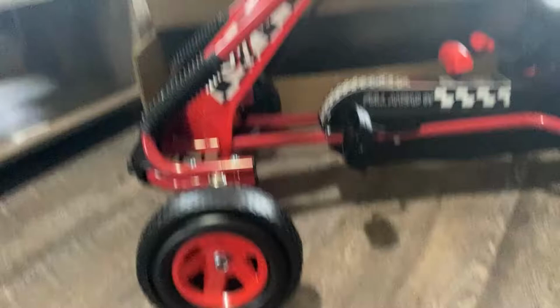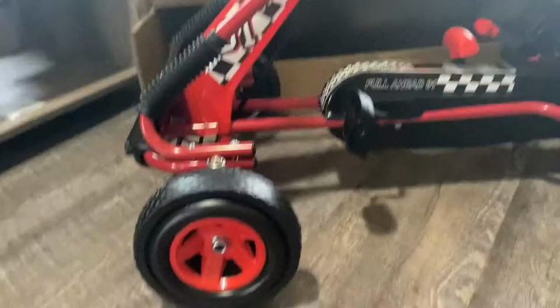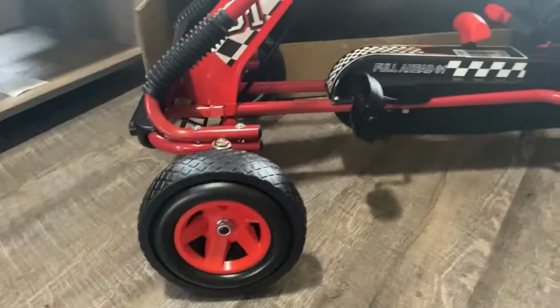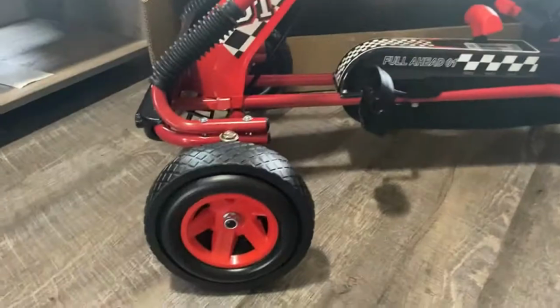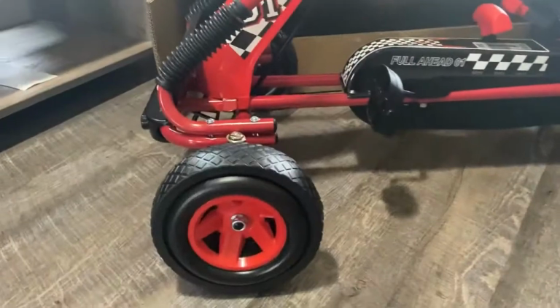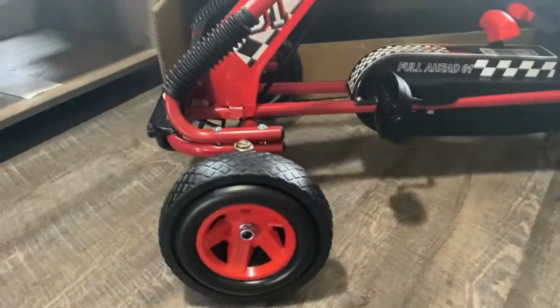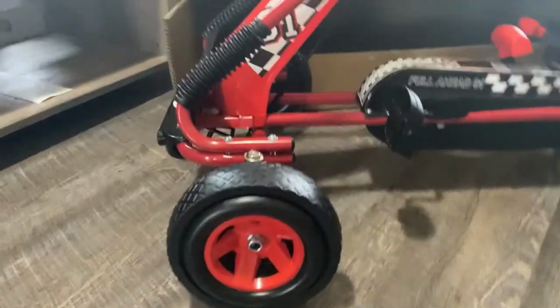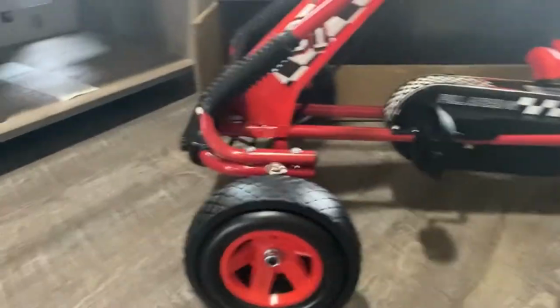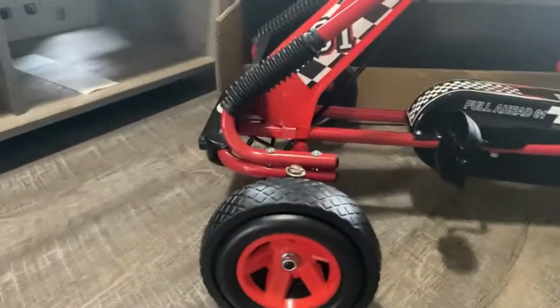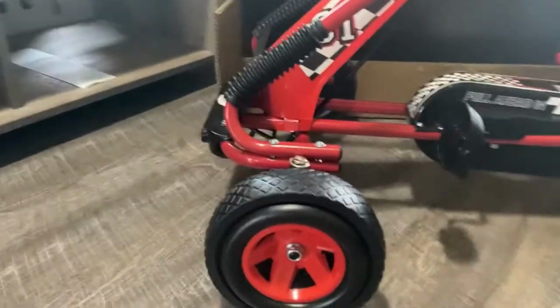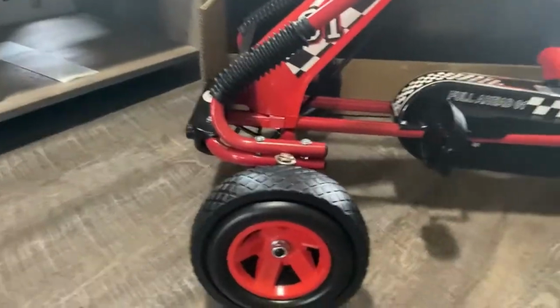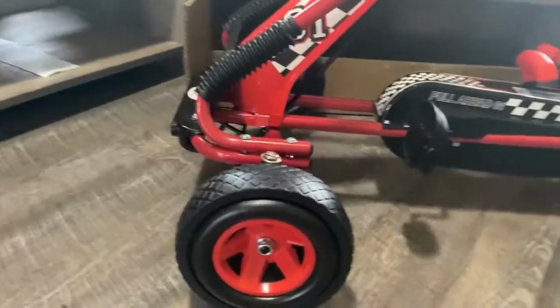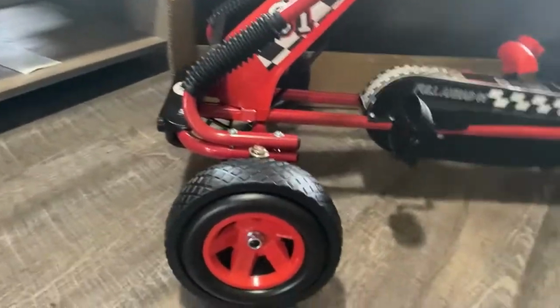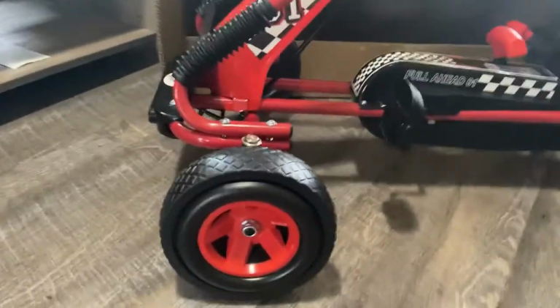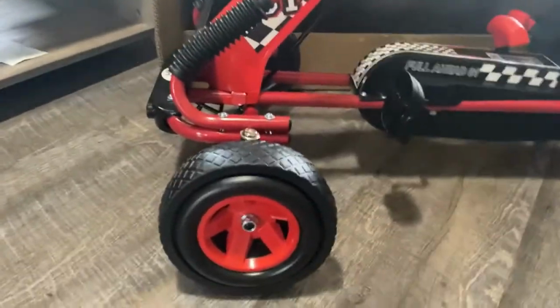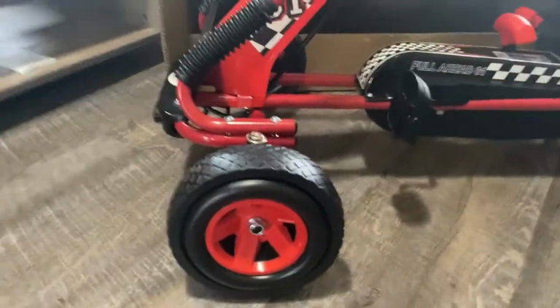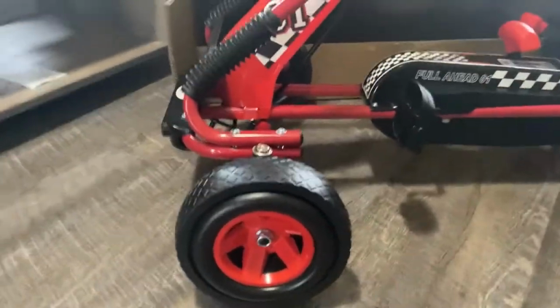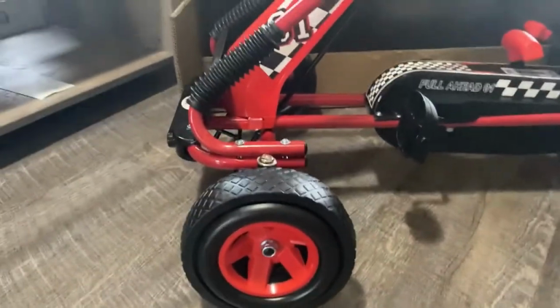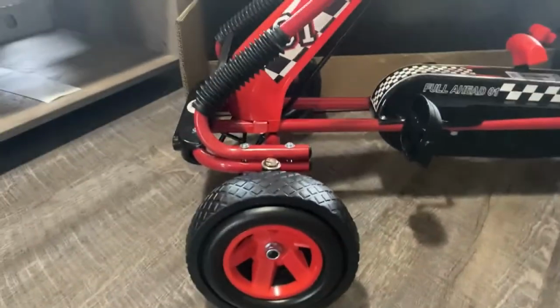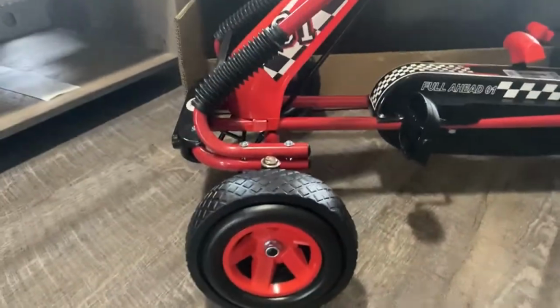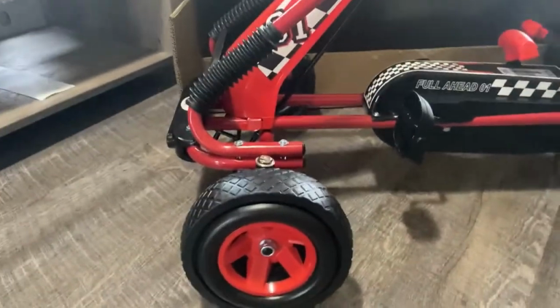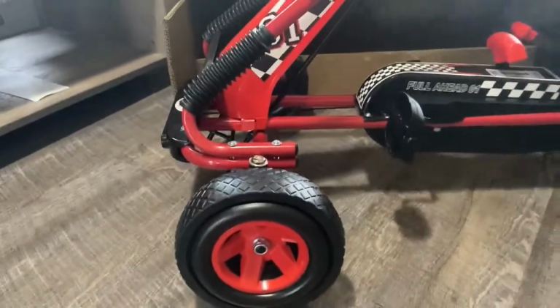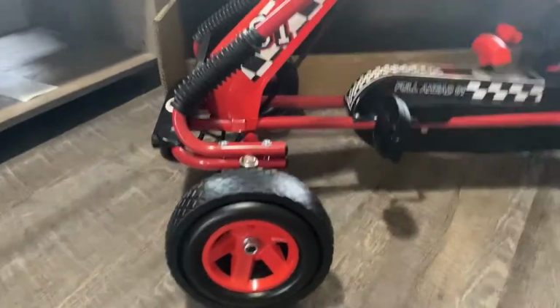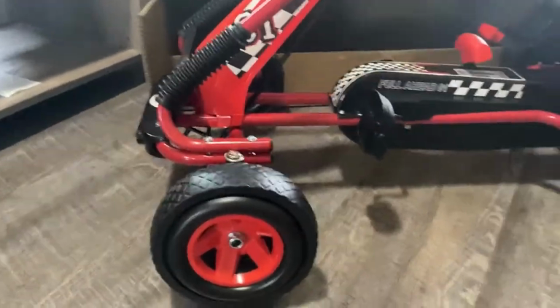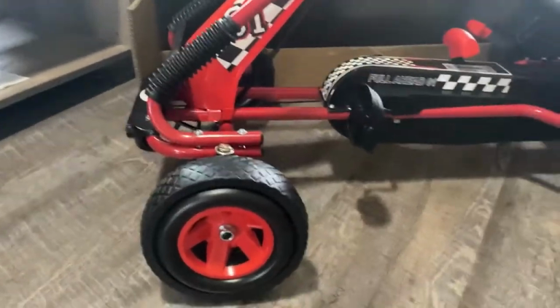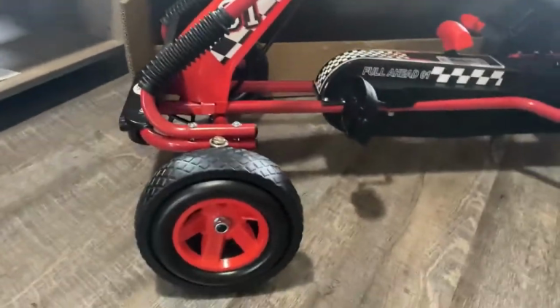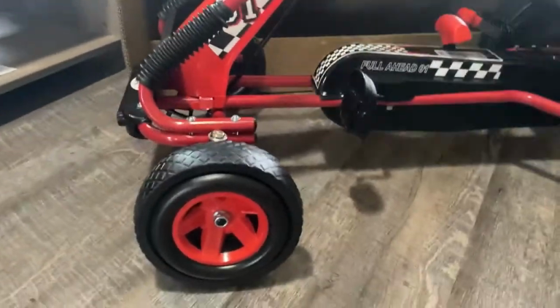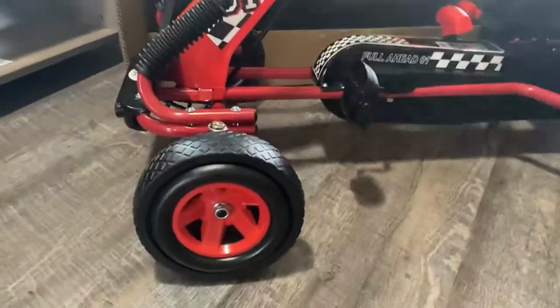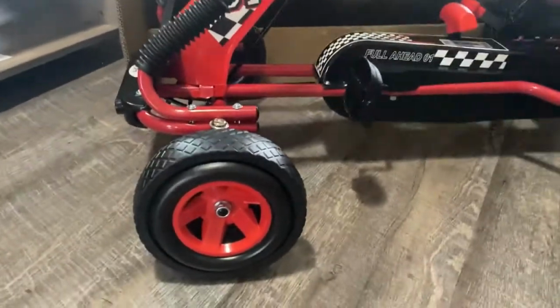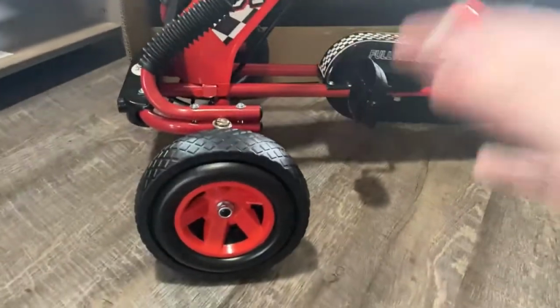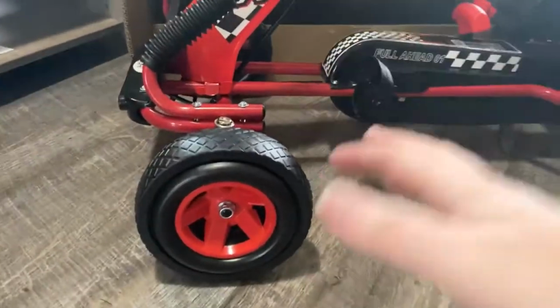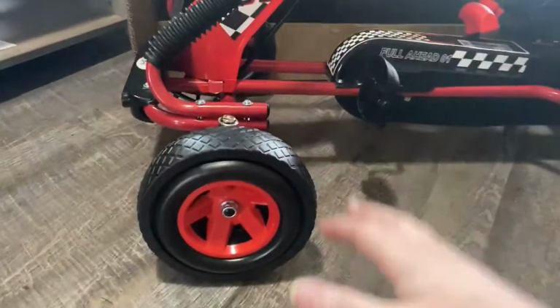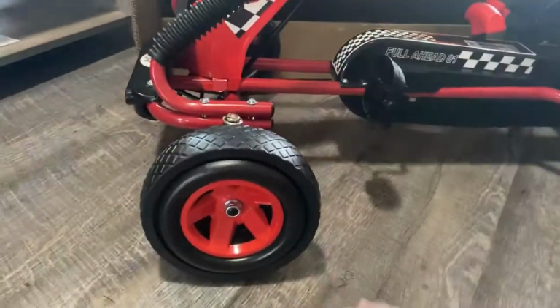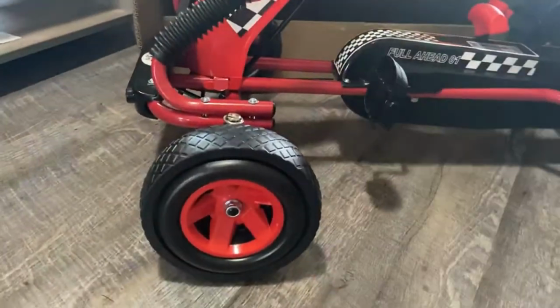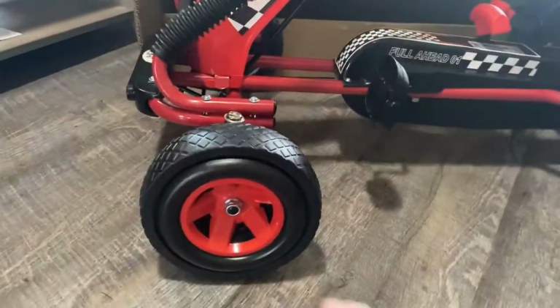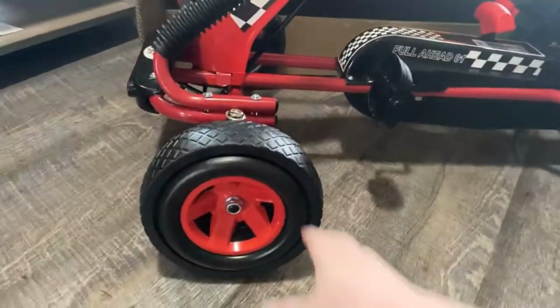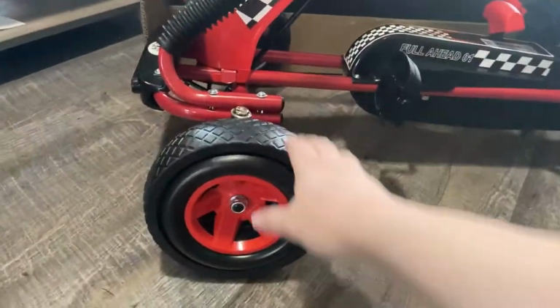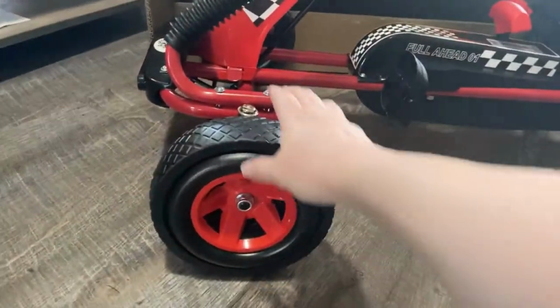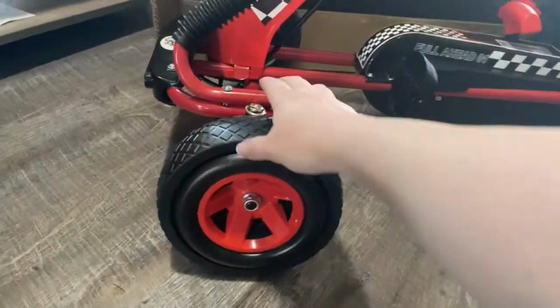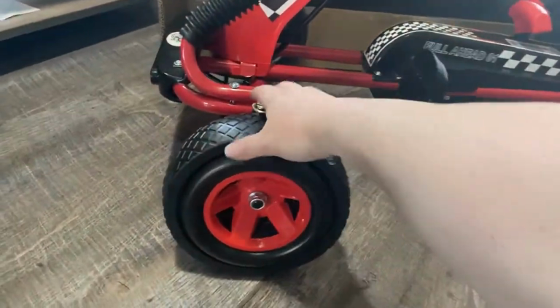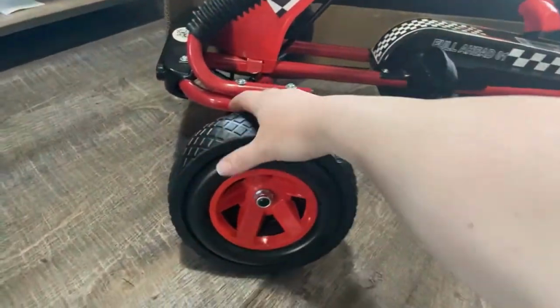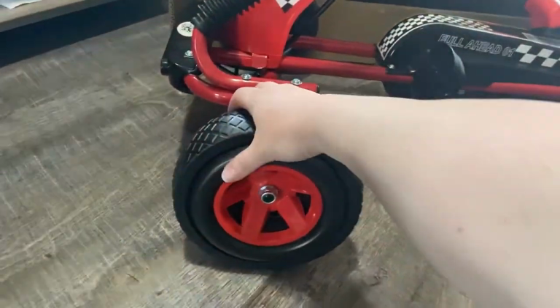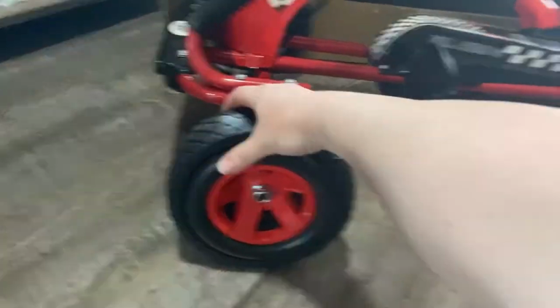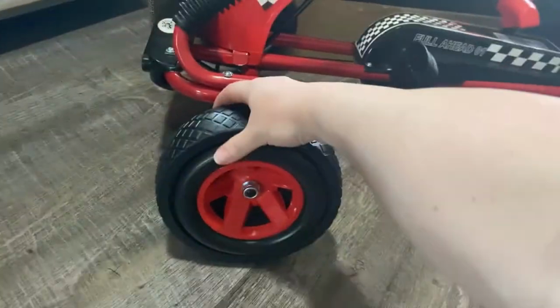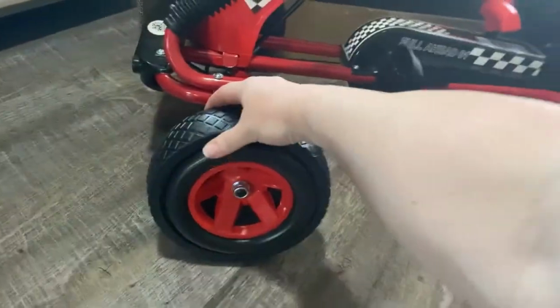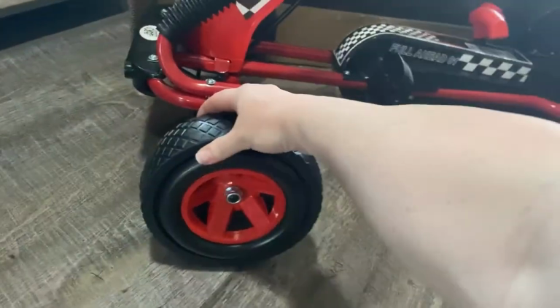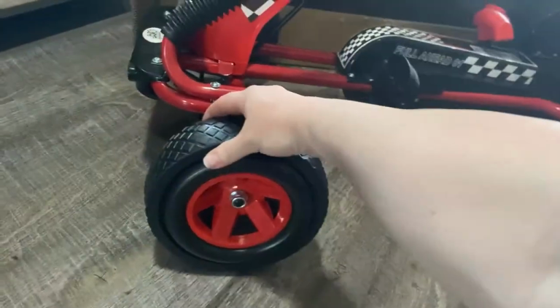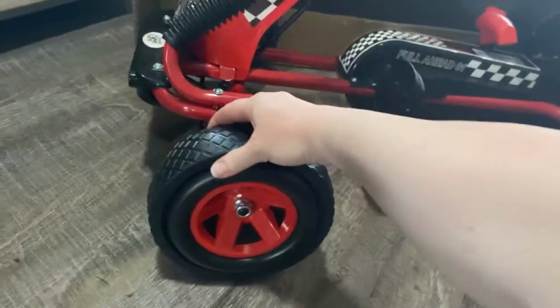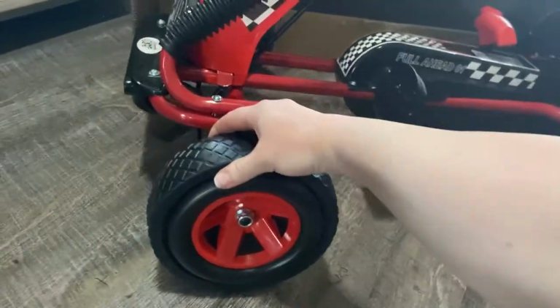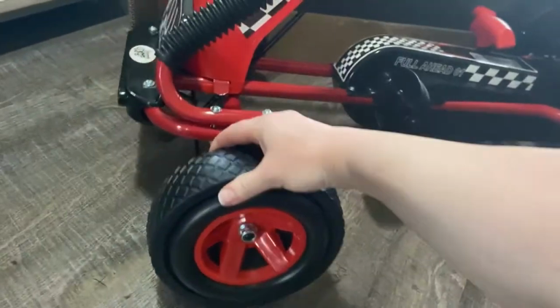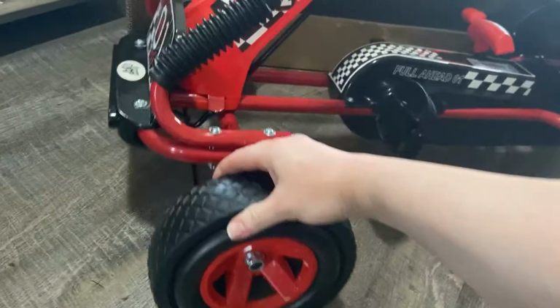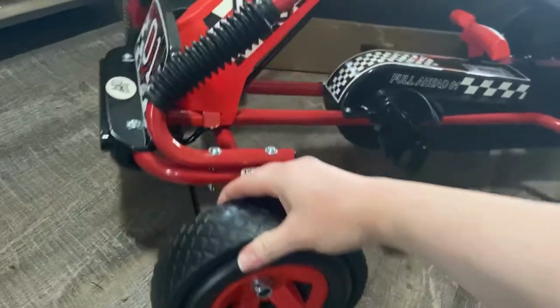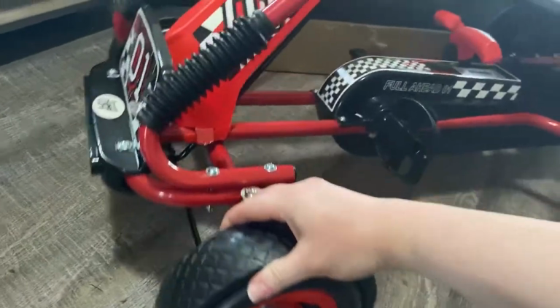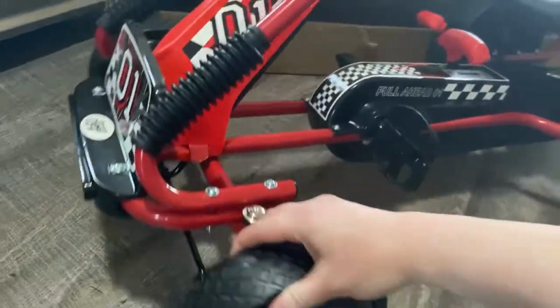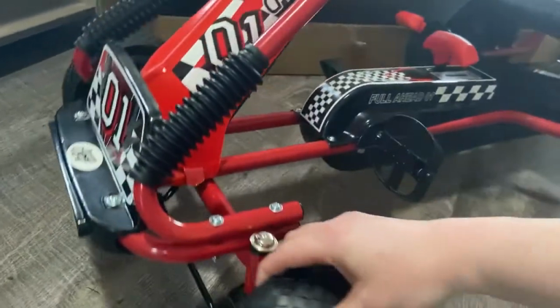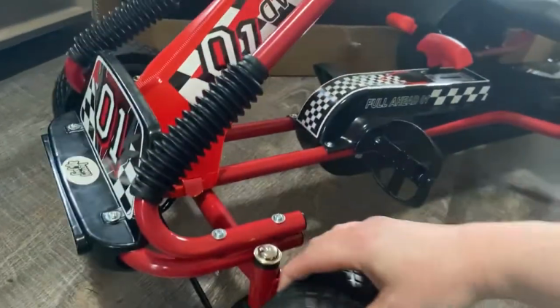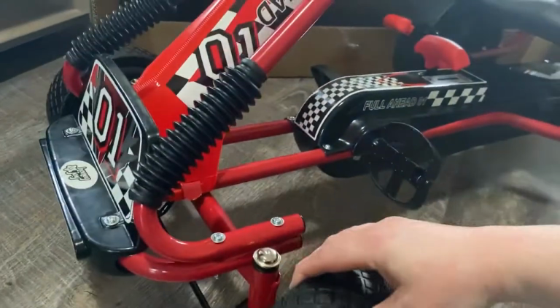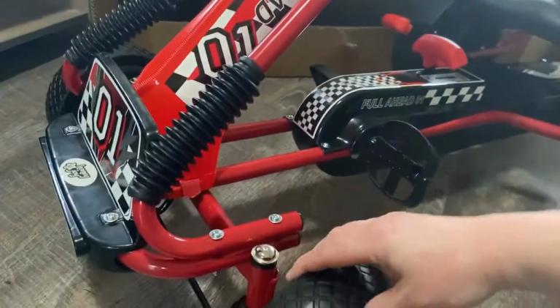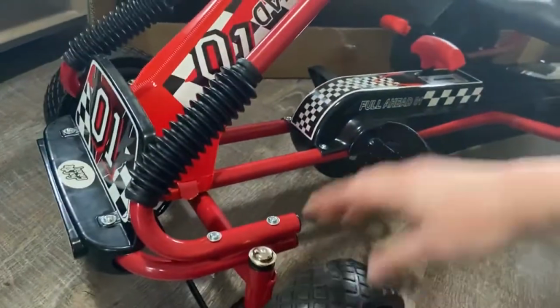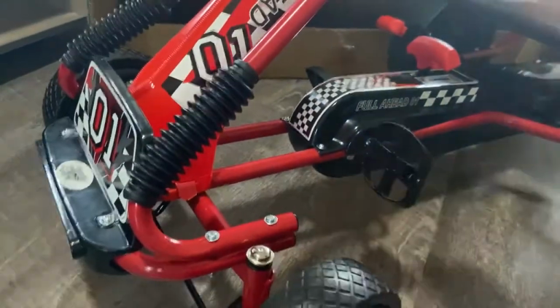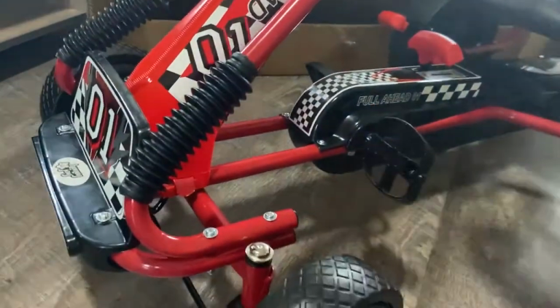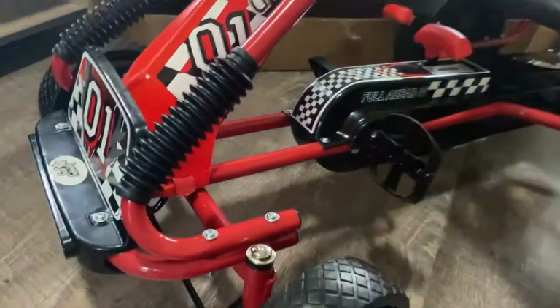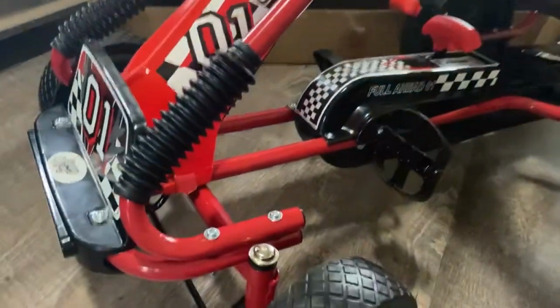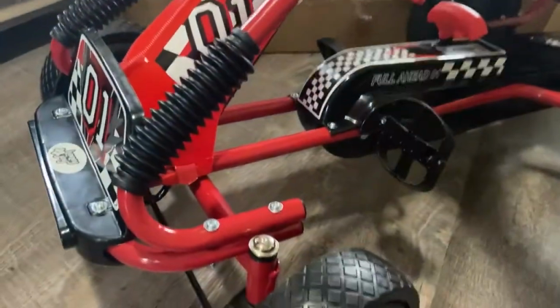I just put this together. My kids are not at home, and they do not know I bought it, so it's going to be like a whole surprise when they get here.